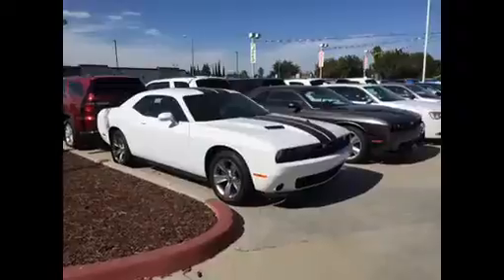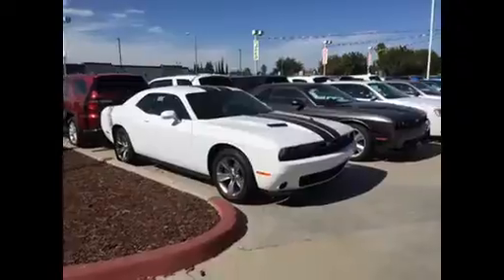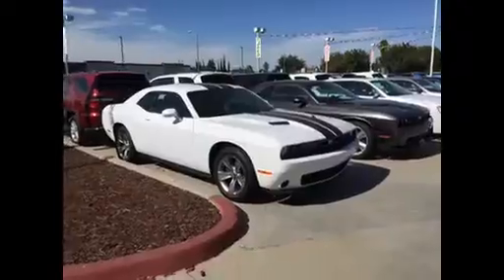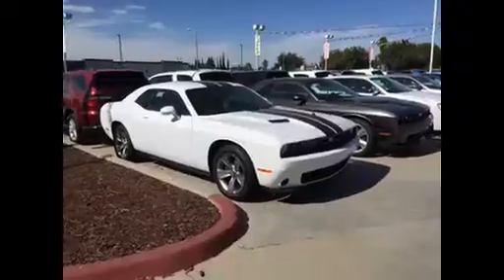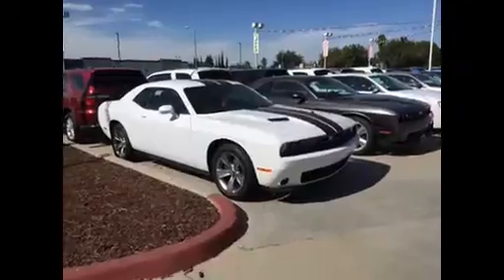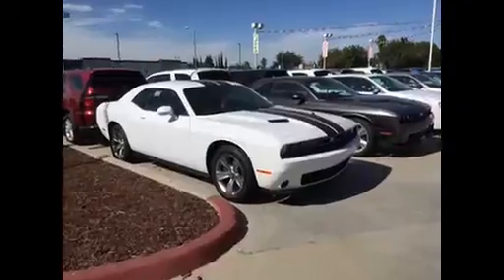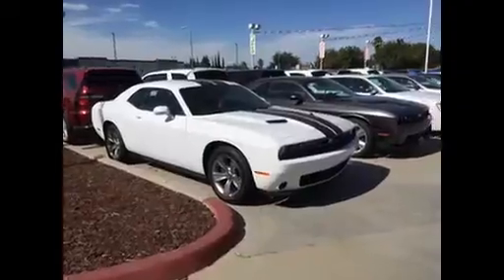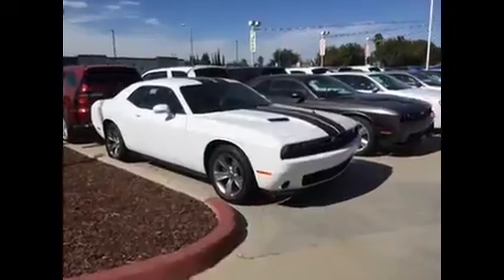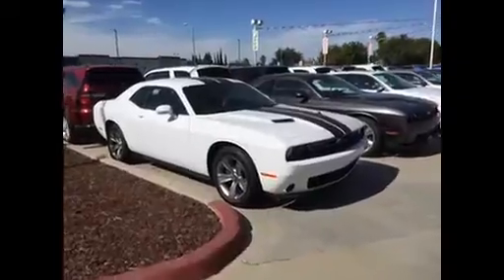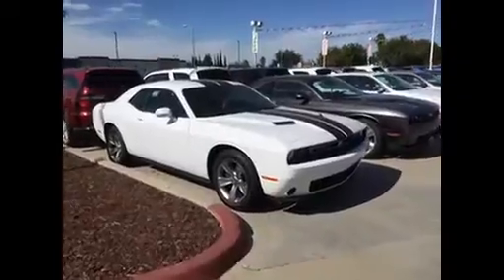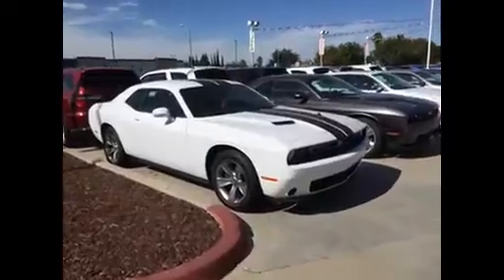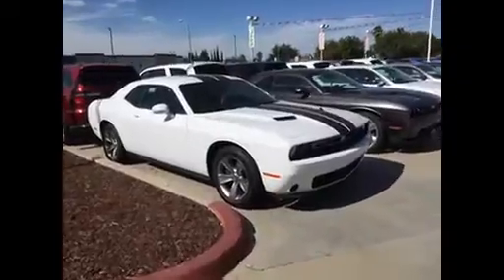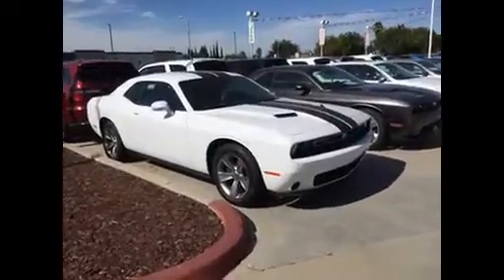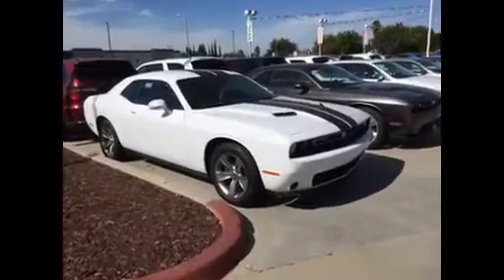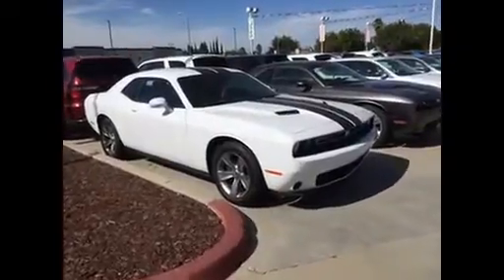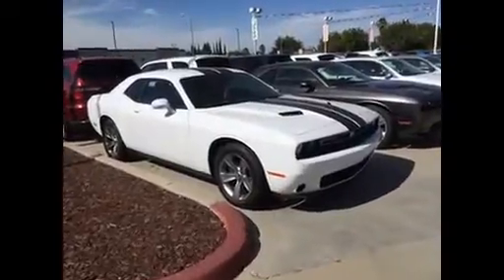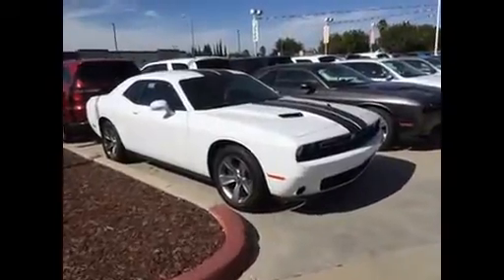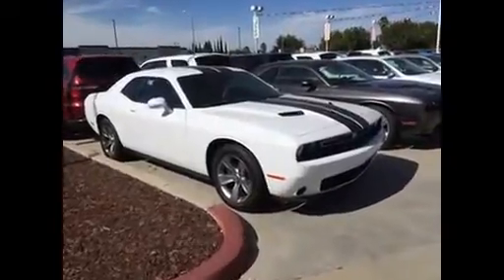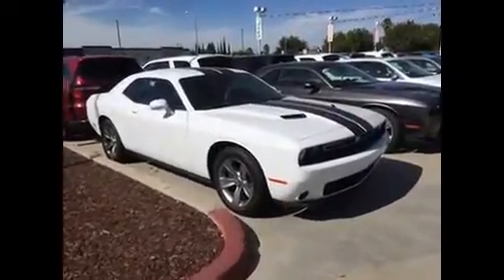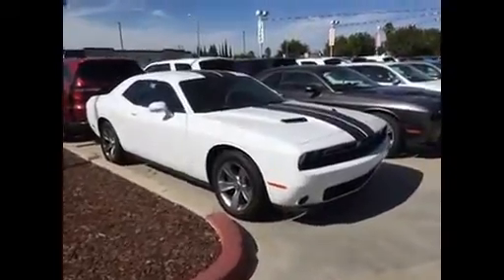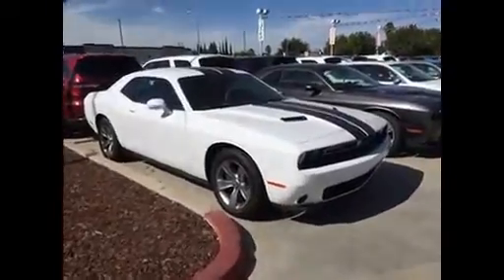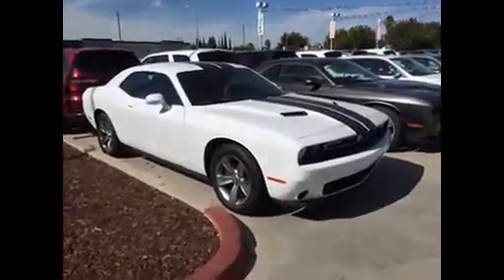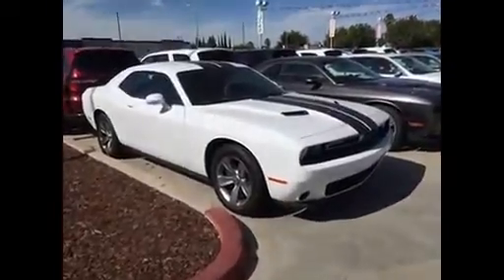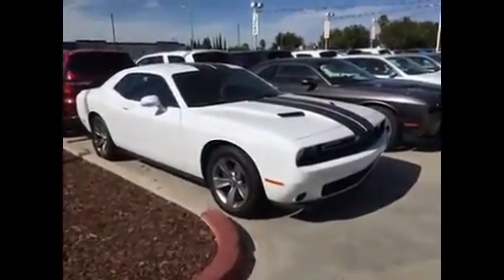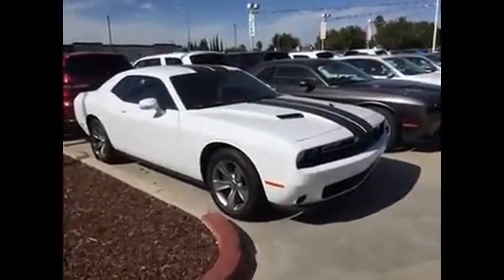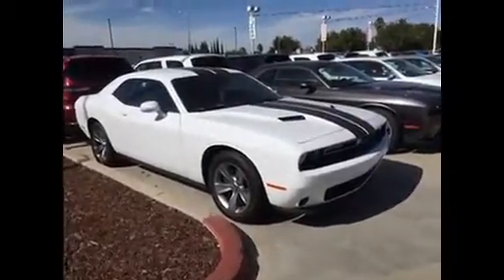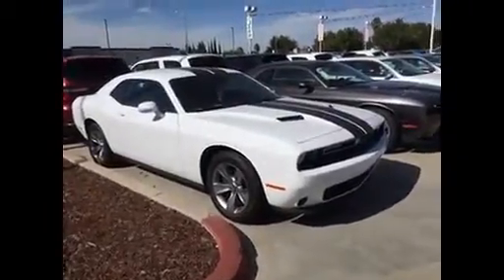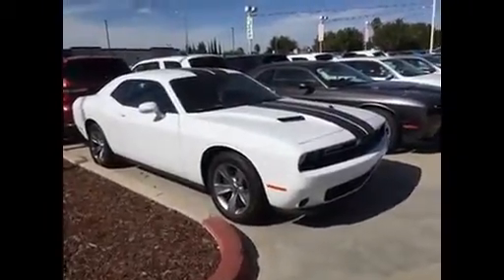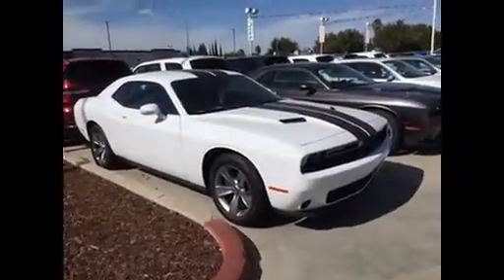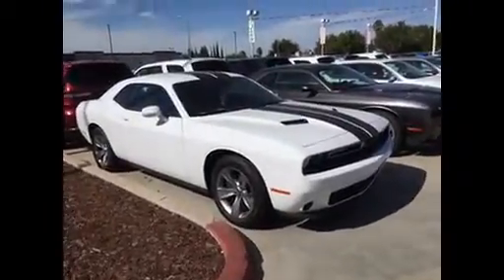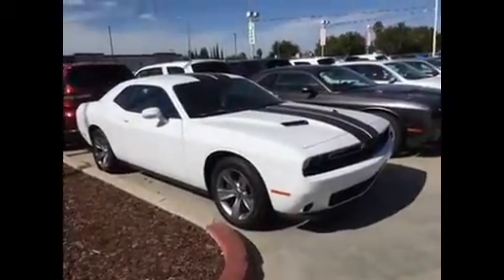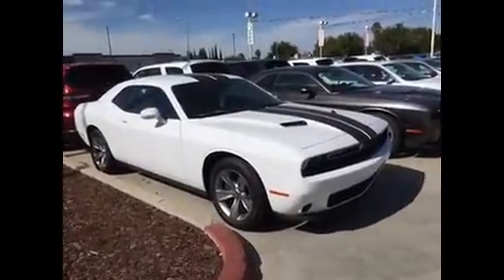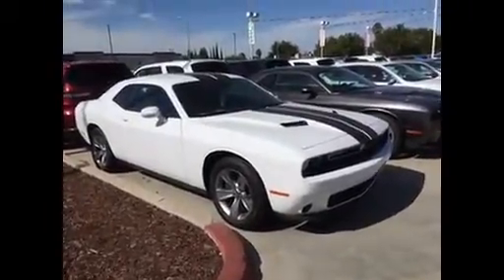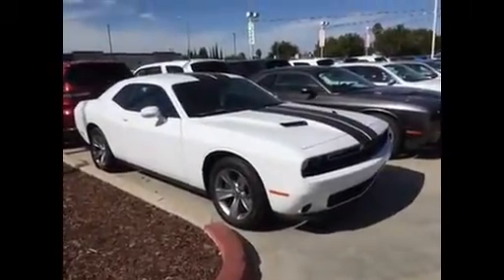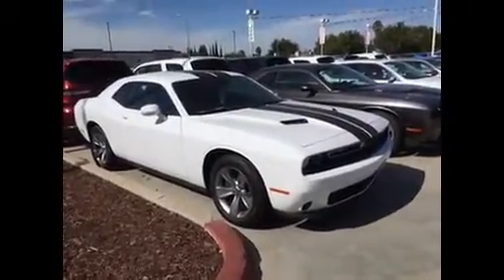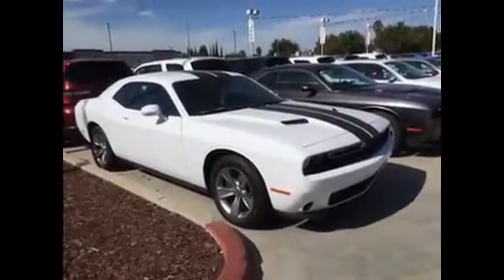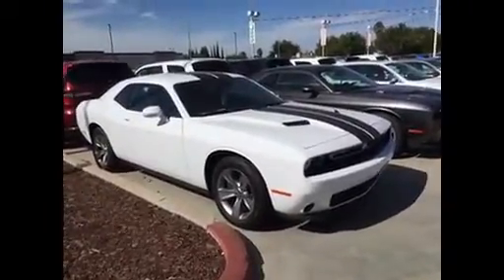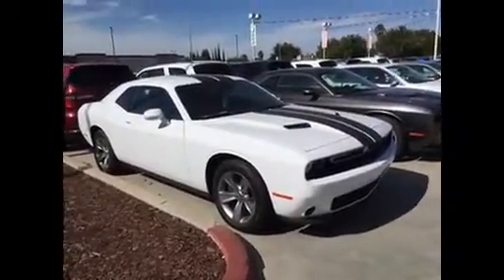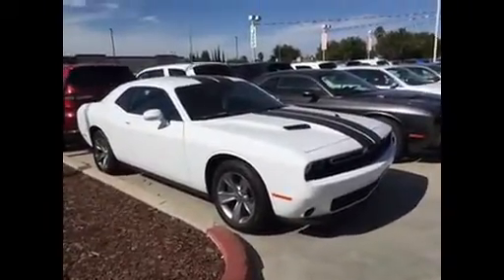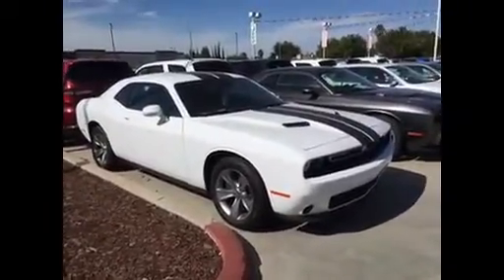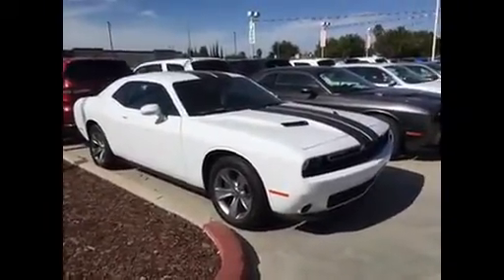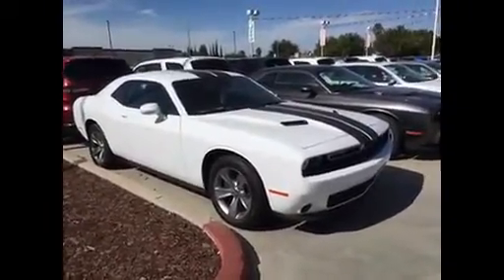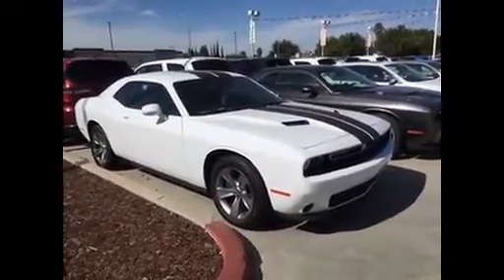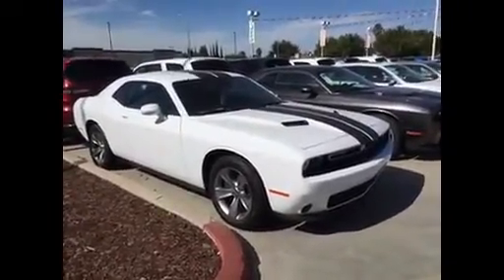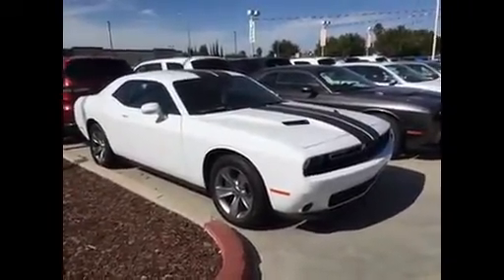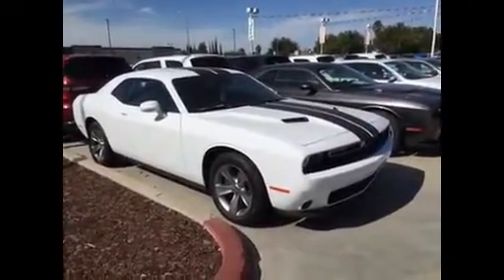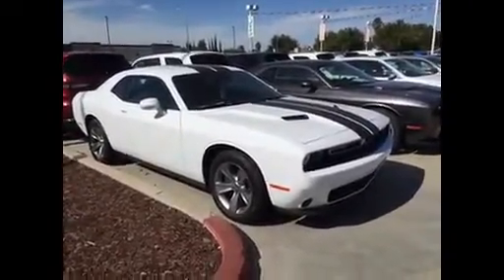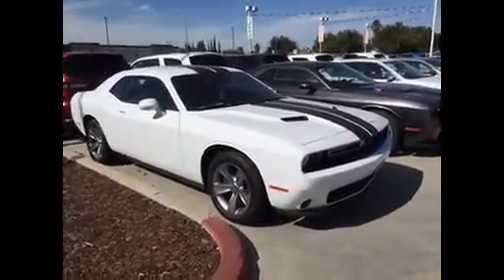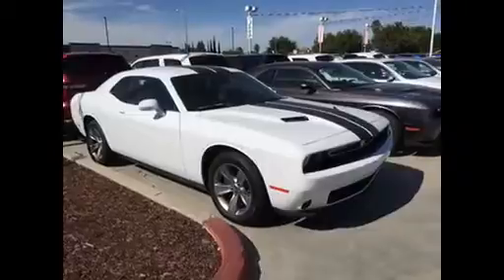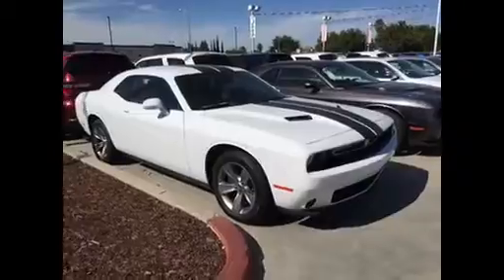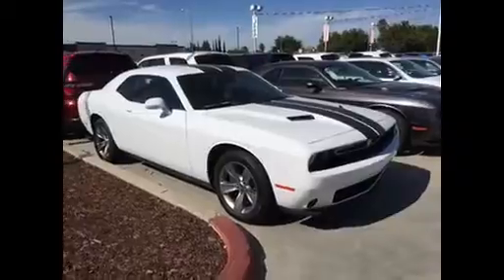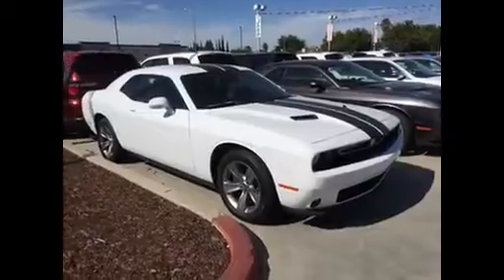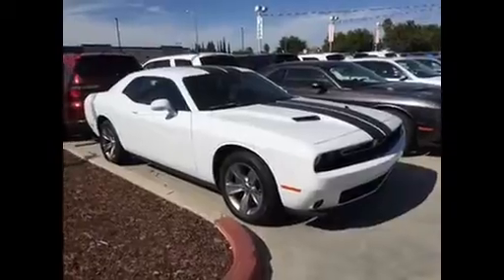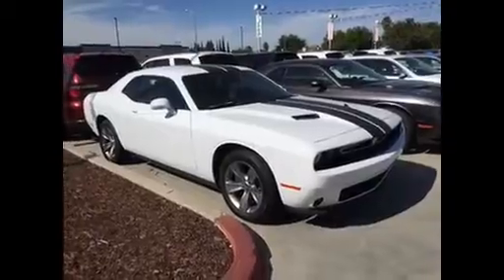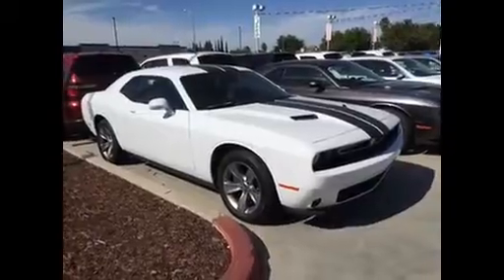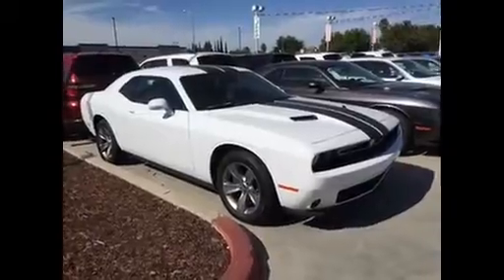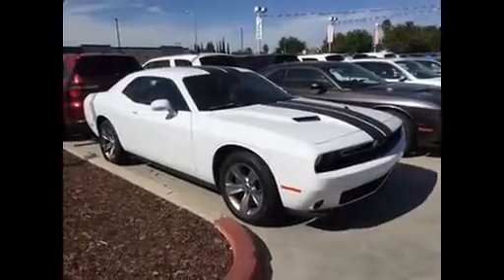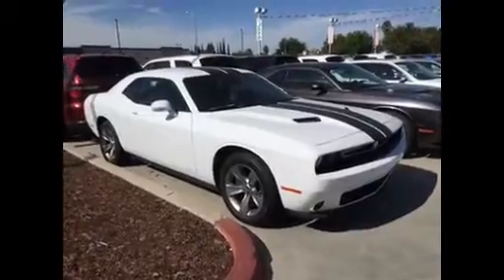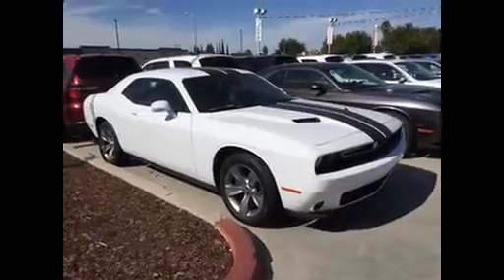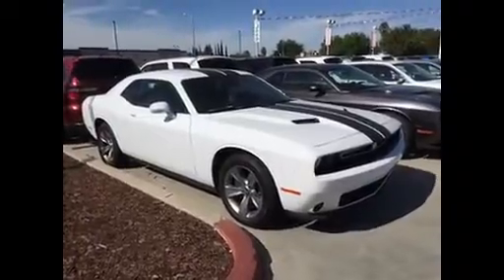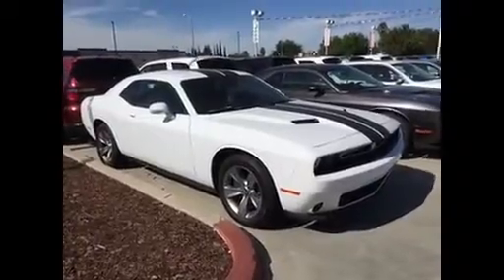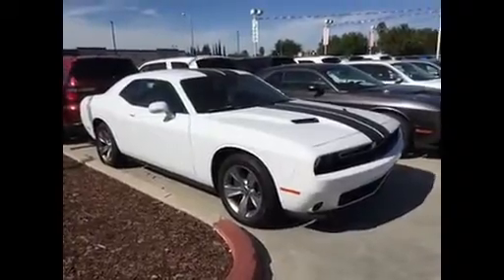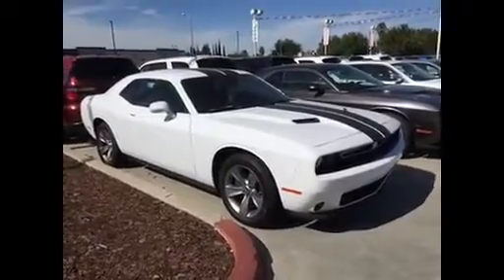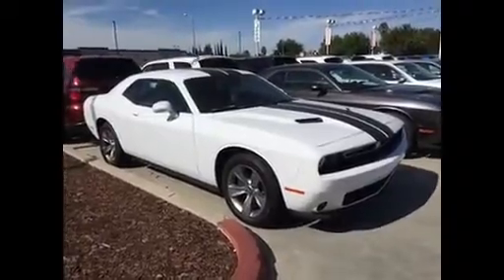Hello, David. It's Jim Hamby here at Gill Auto Group in Madeira. This is one of the 2015 Dodge Challenger SXT's we've got in stock.